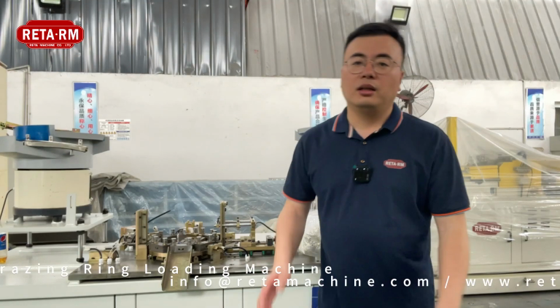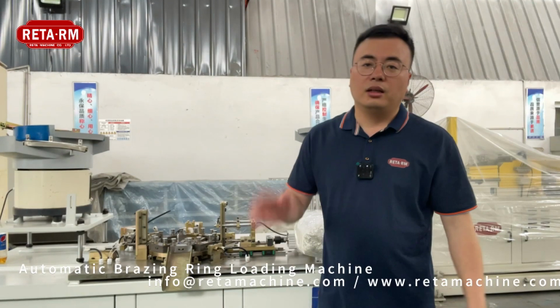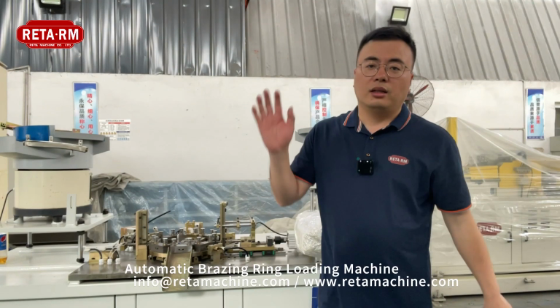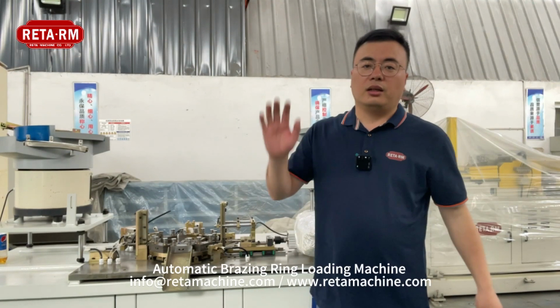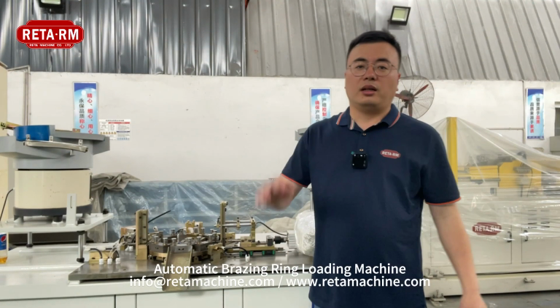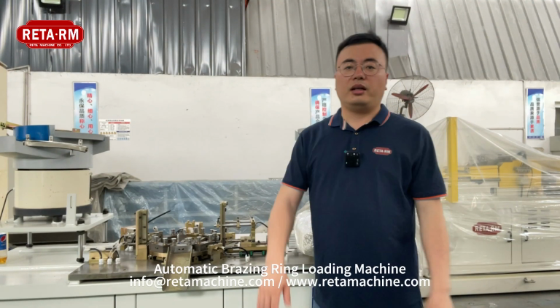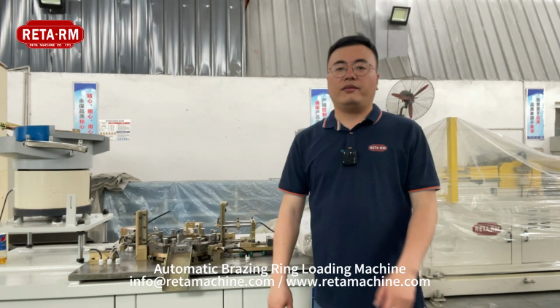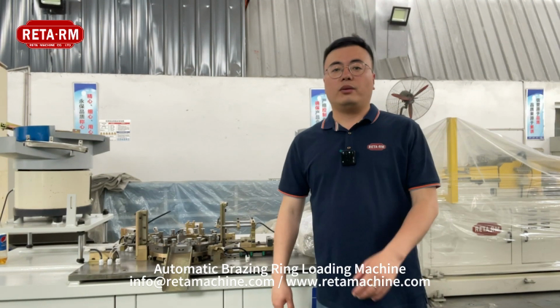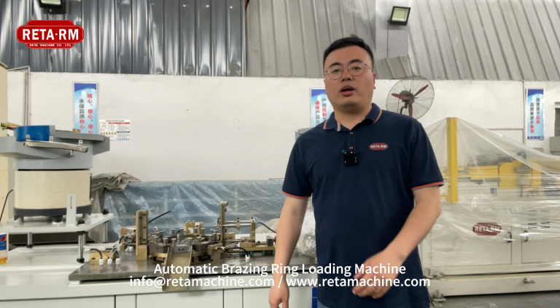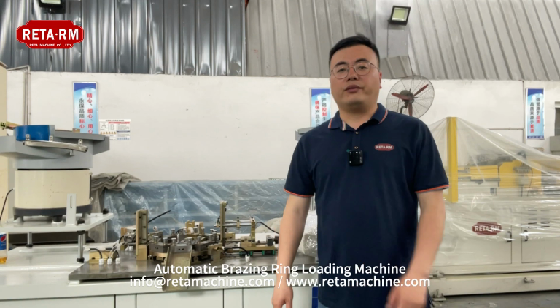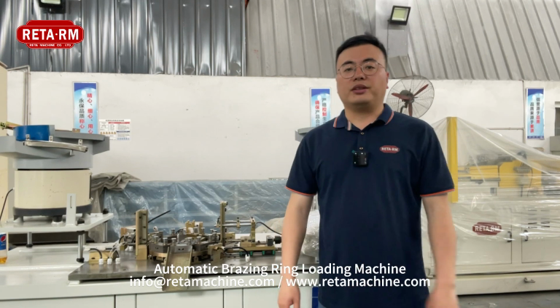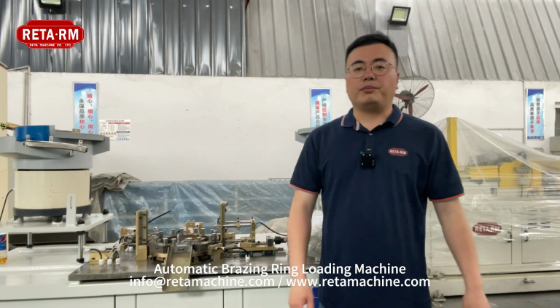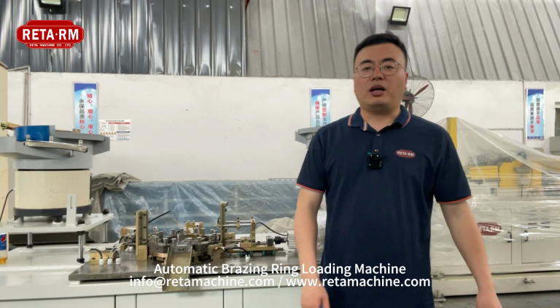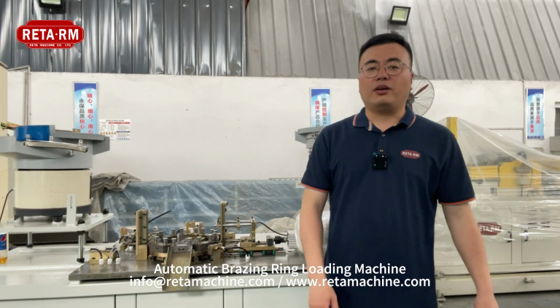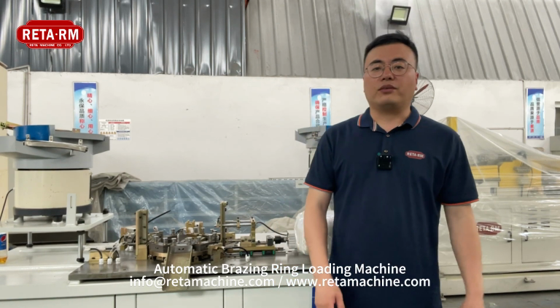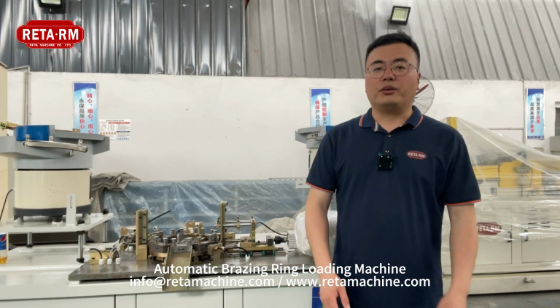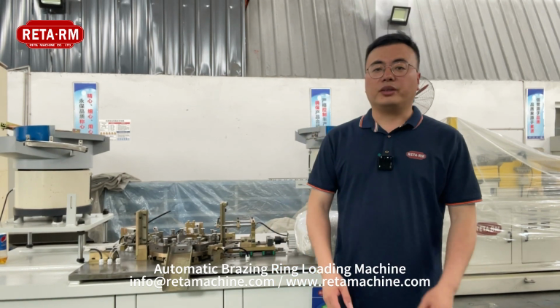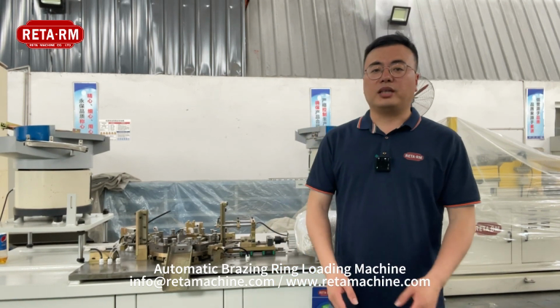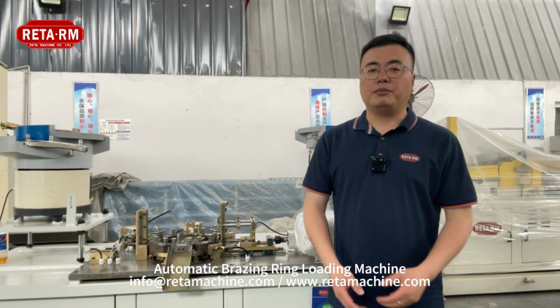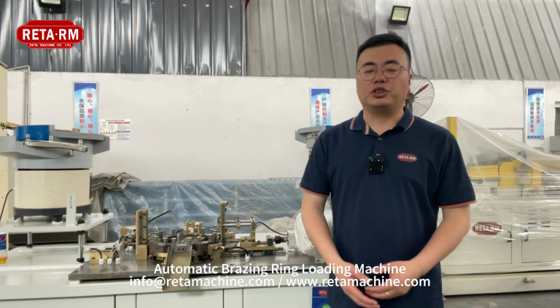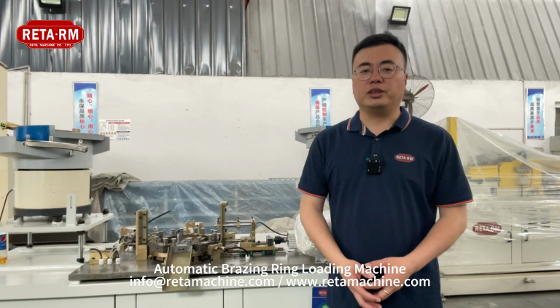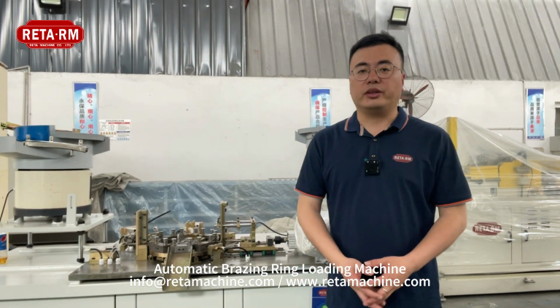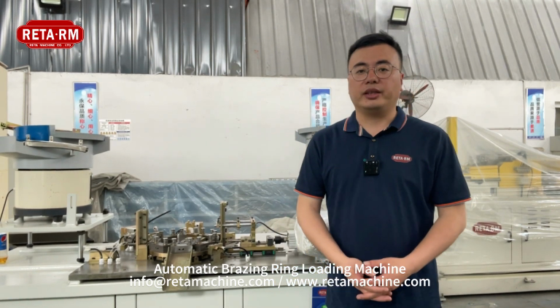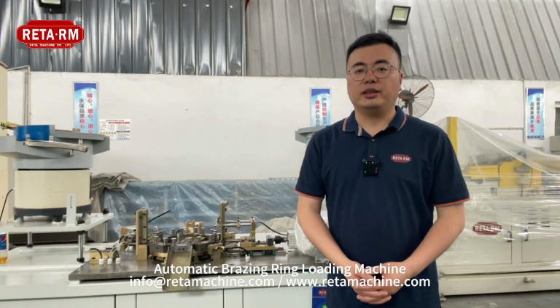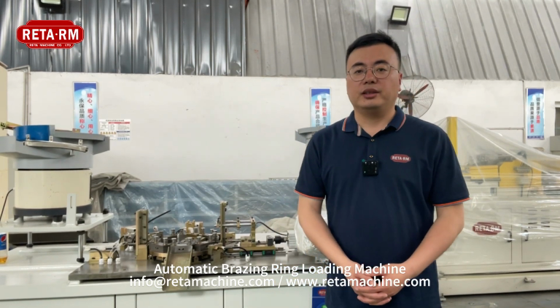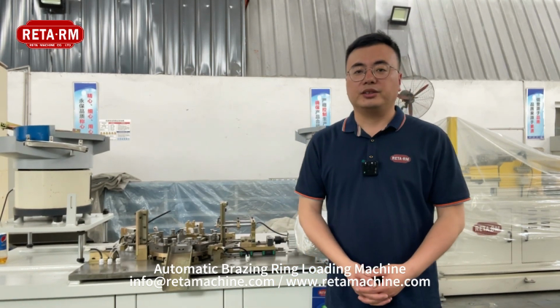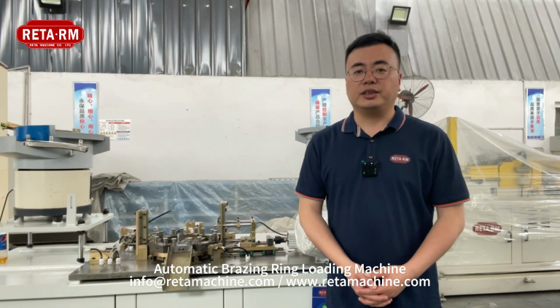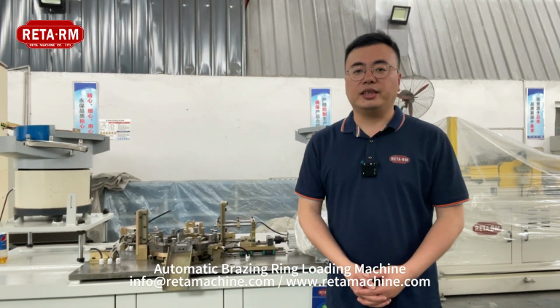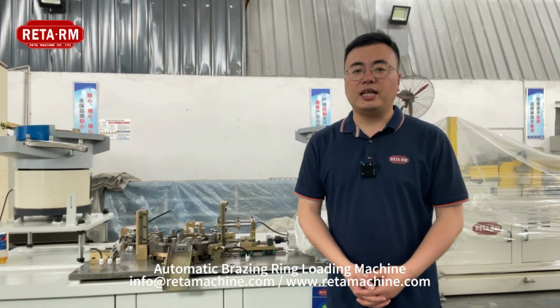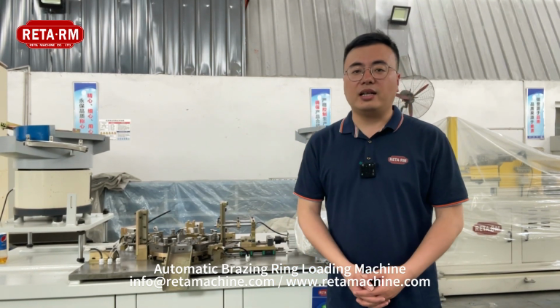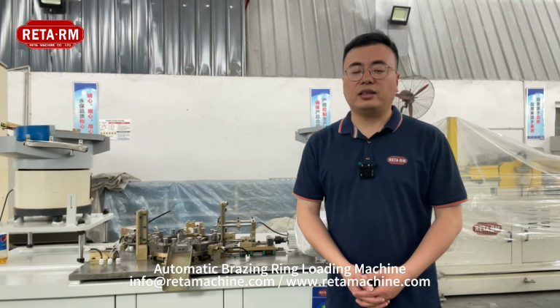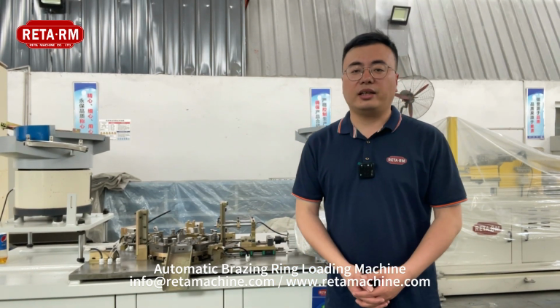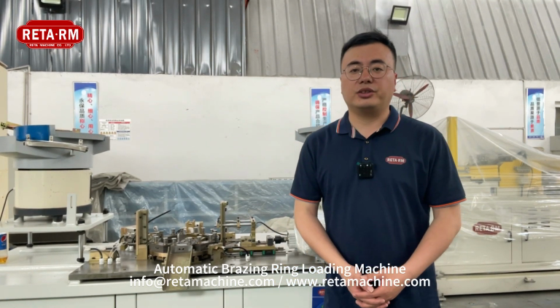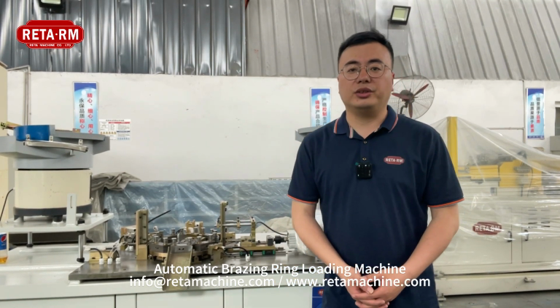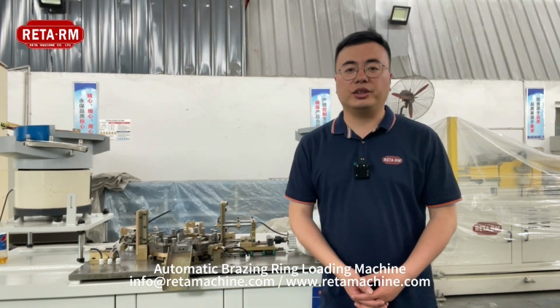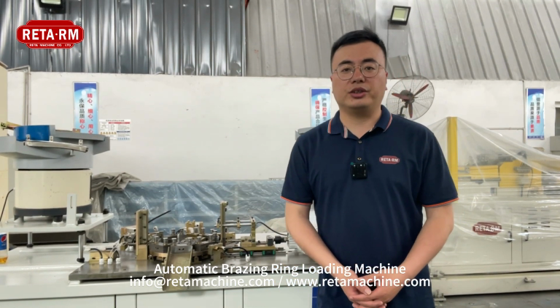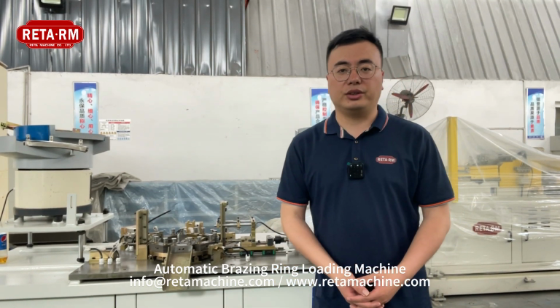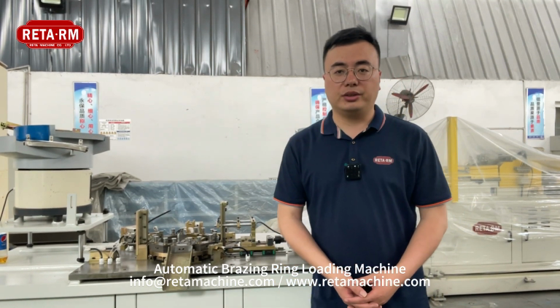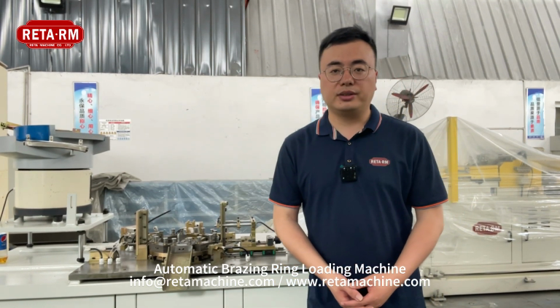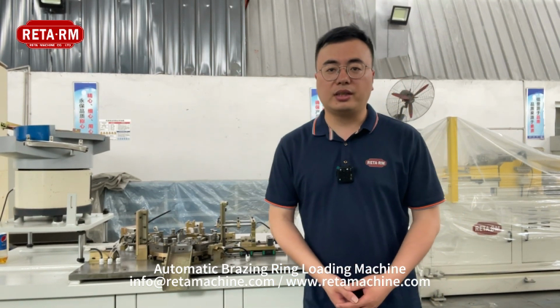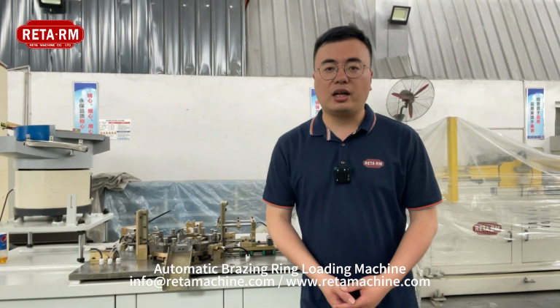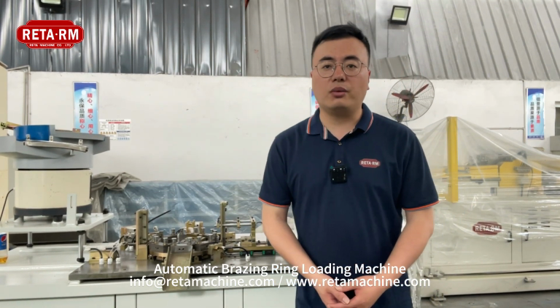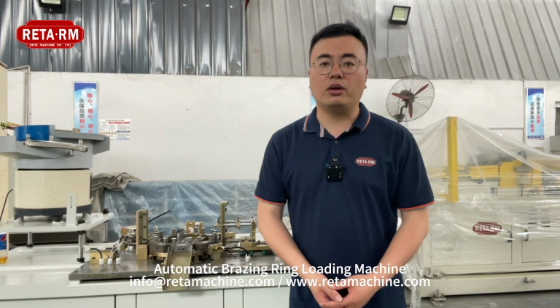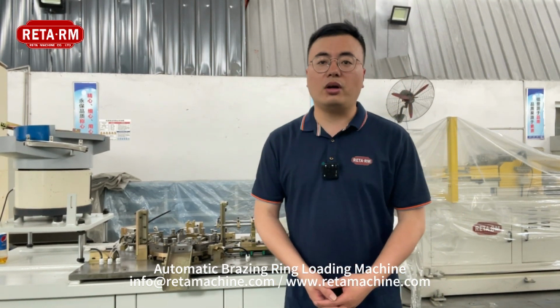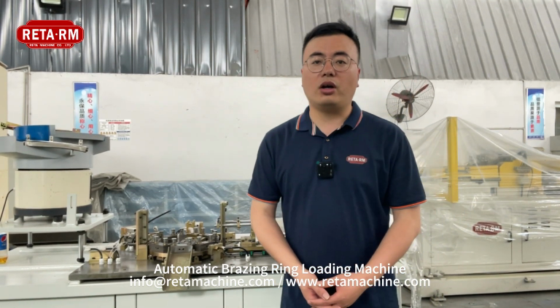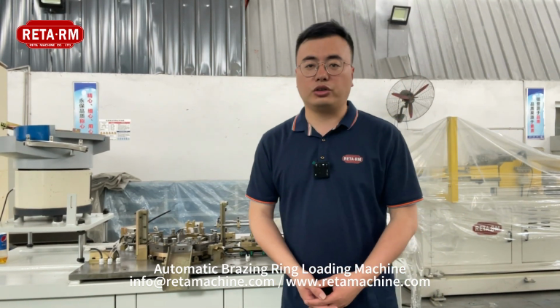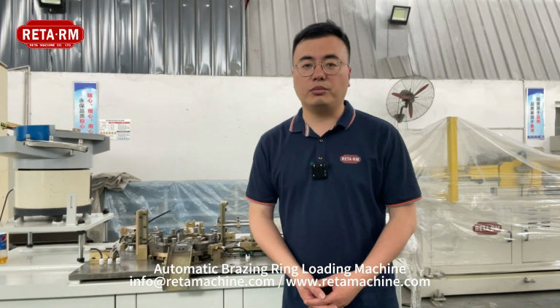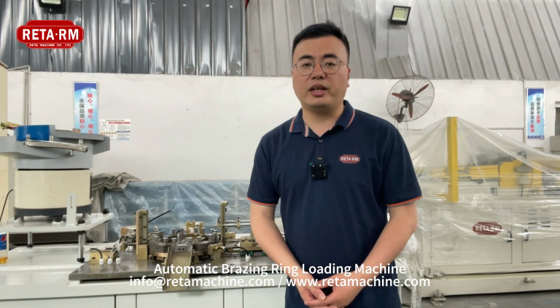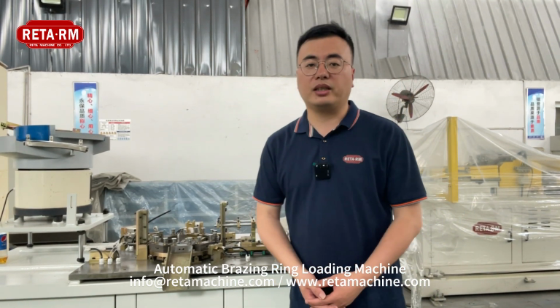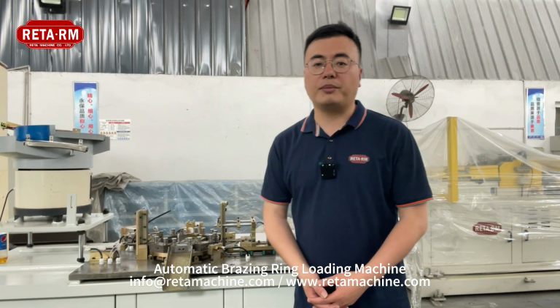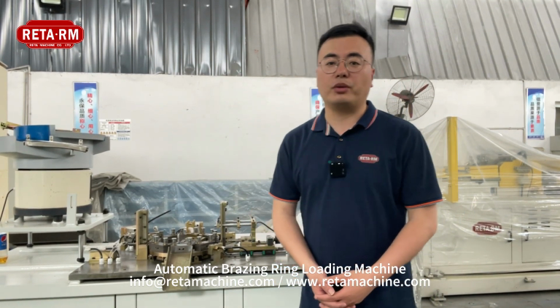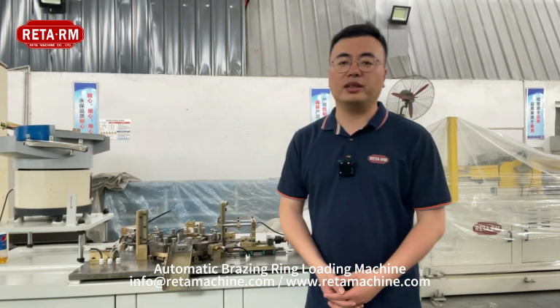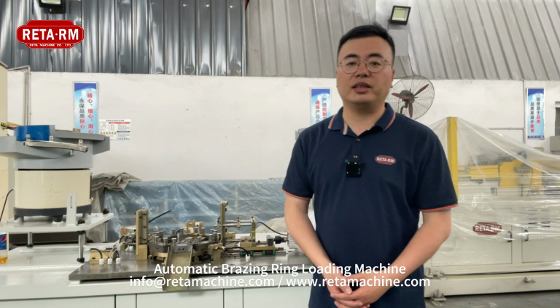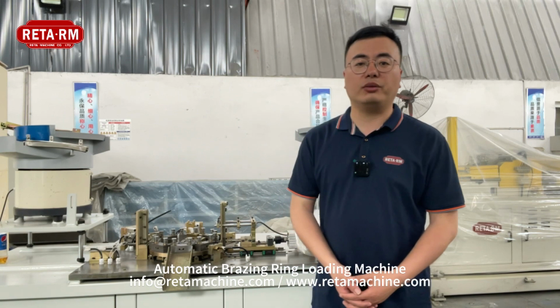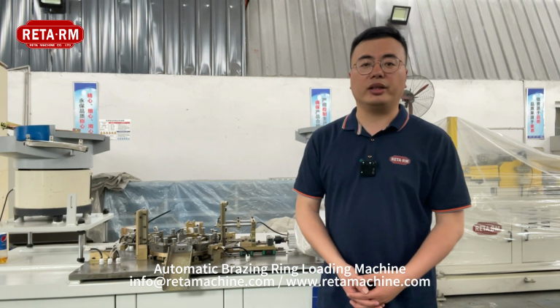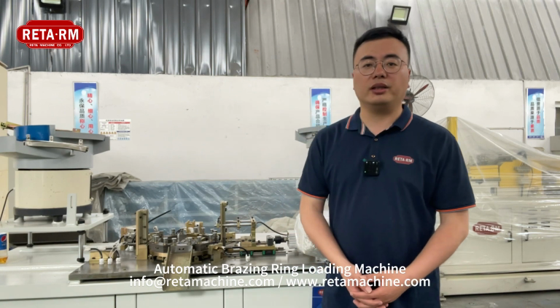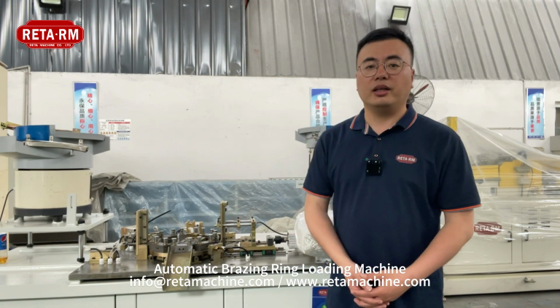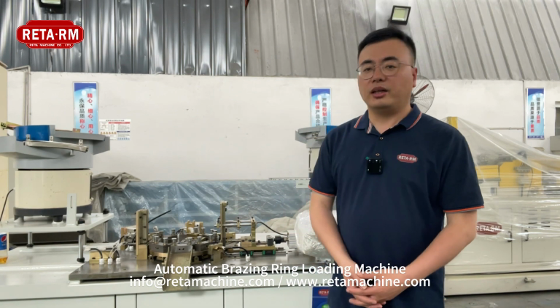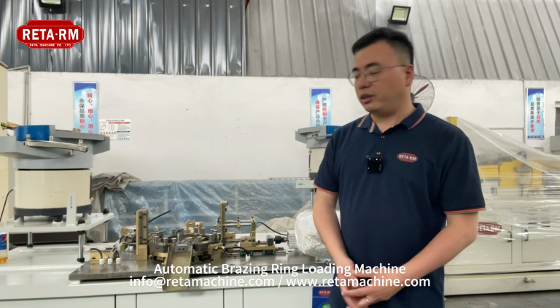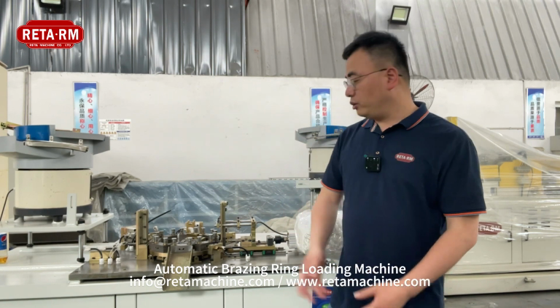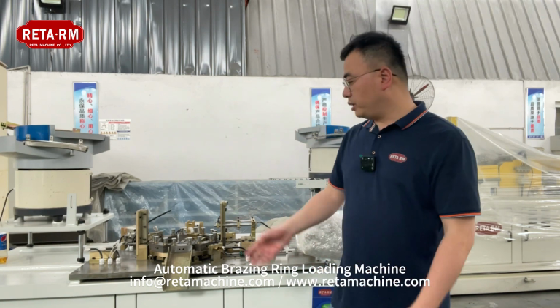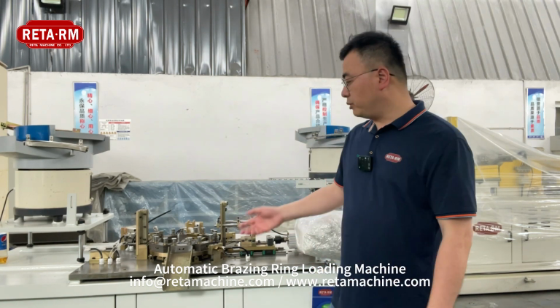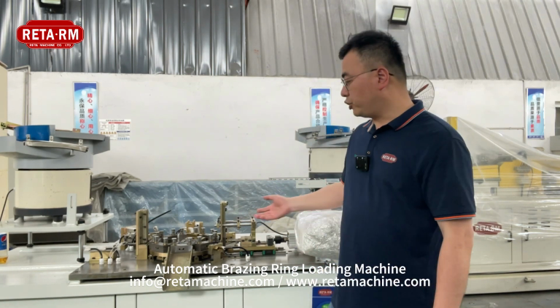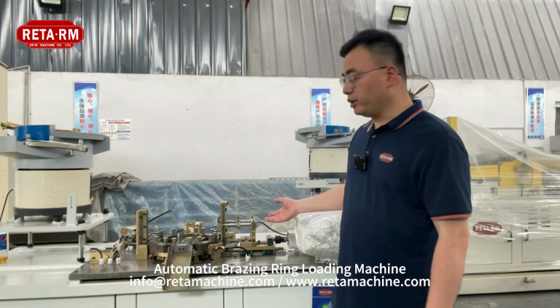Hi everyone, this is Bob from Rita Machinery. Today I'd like to introduce our automatic breathing ring loading machine.